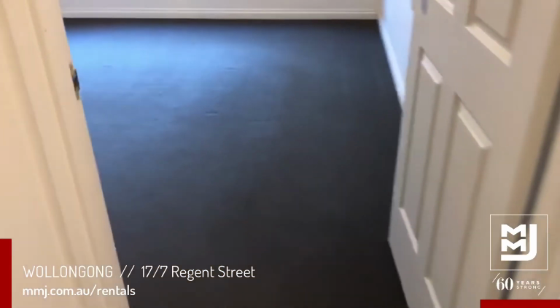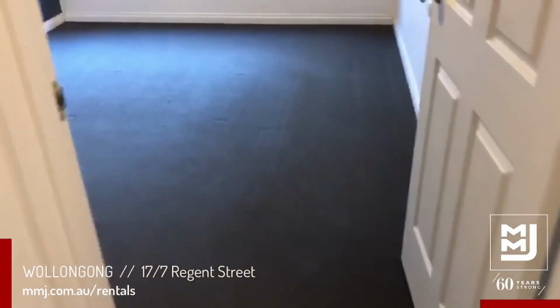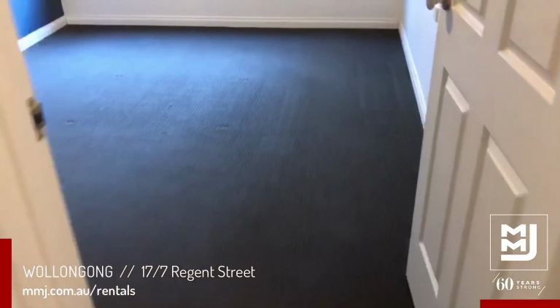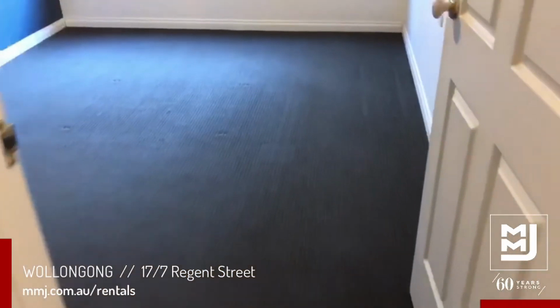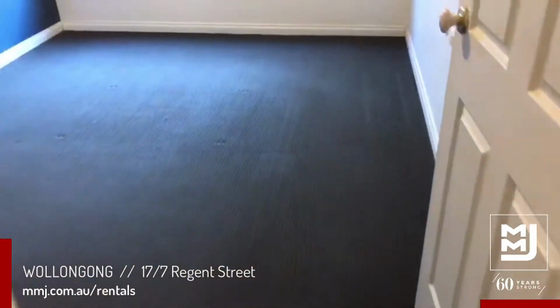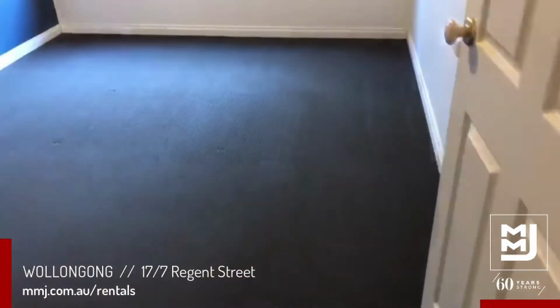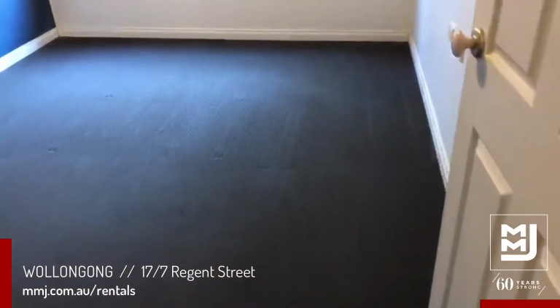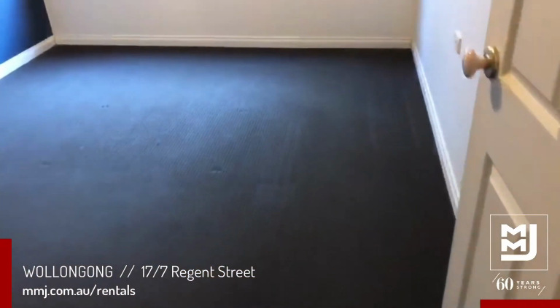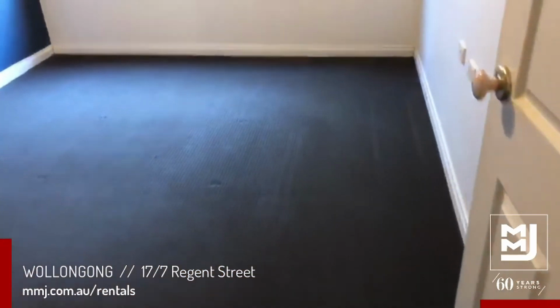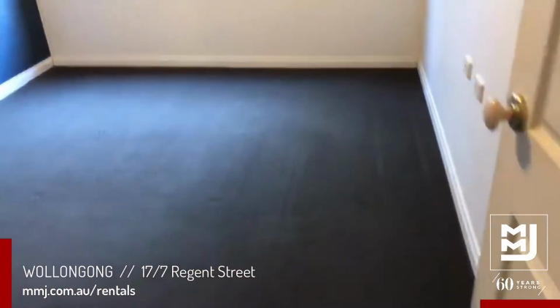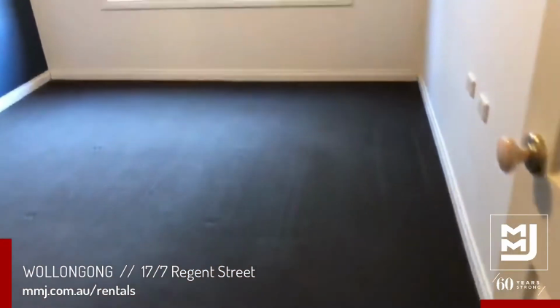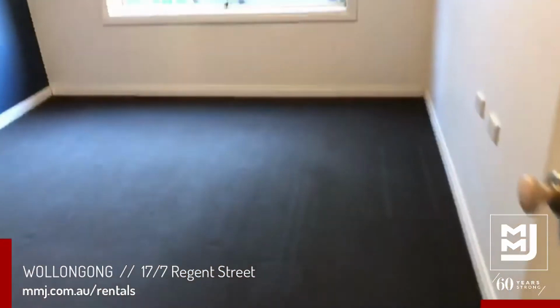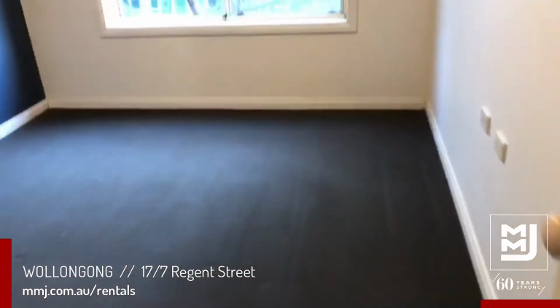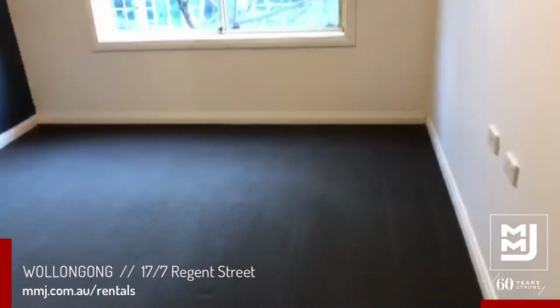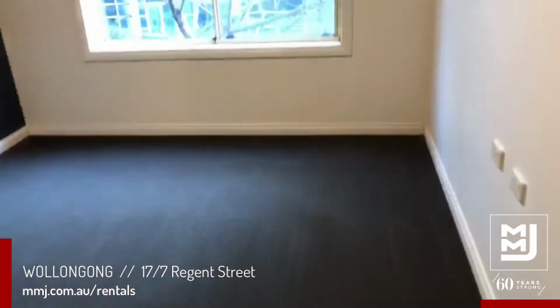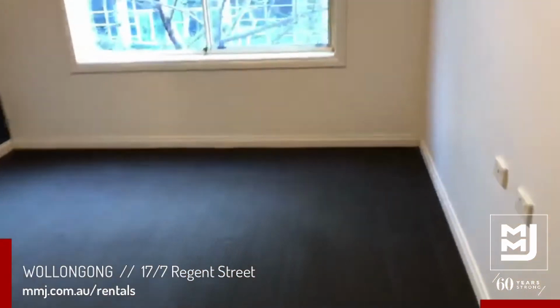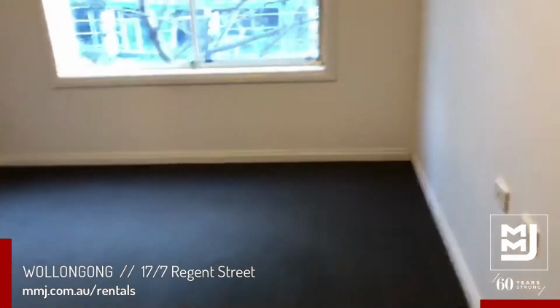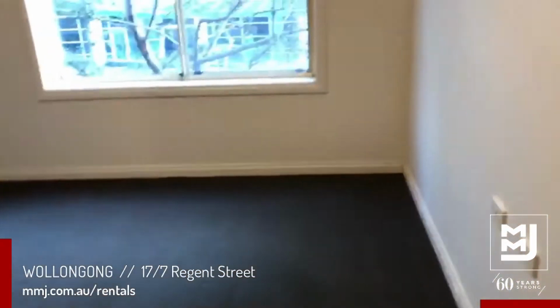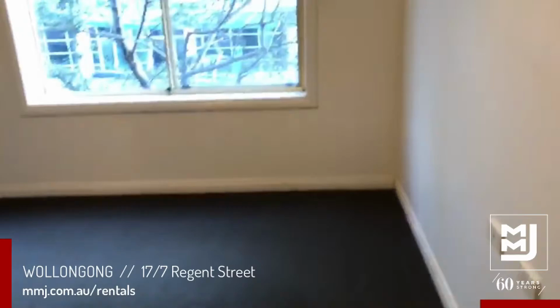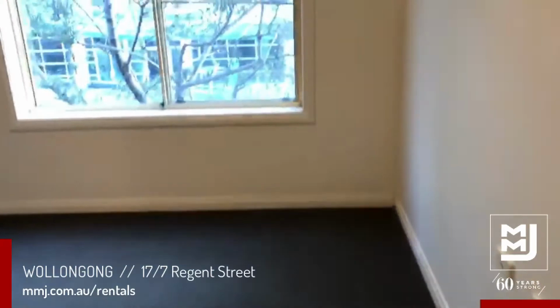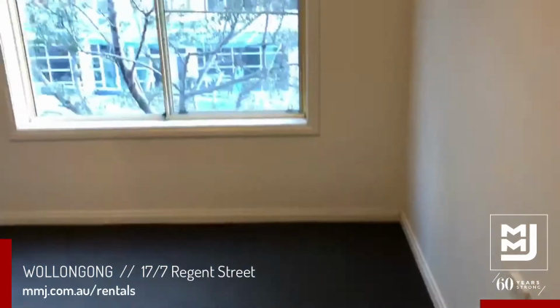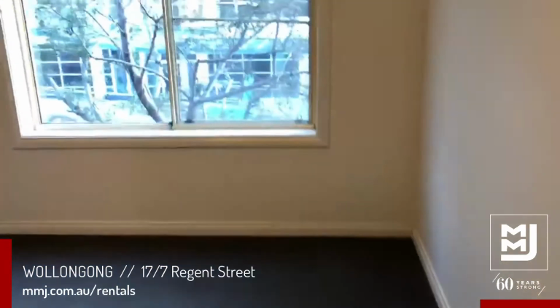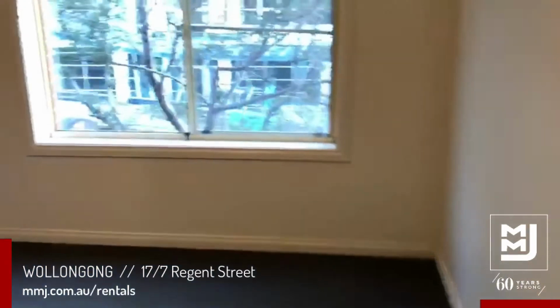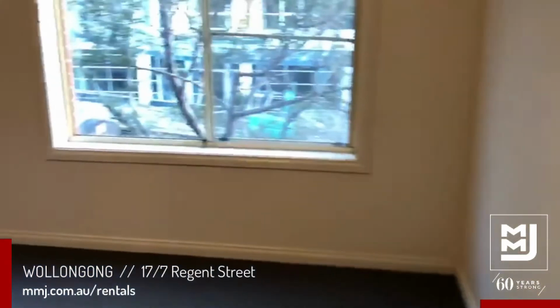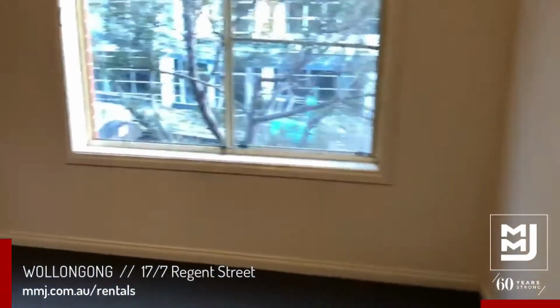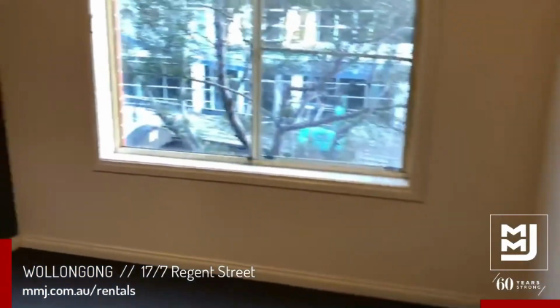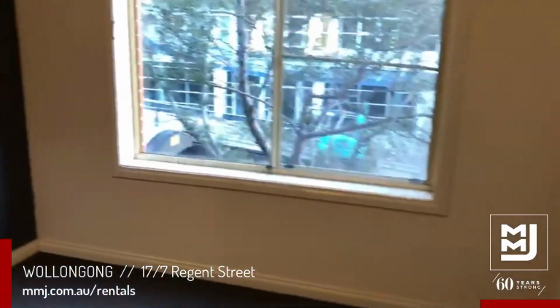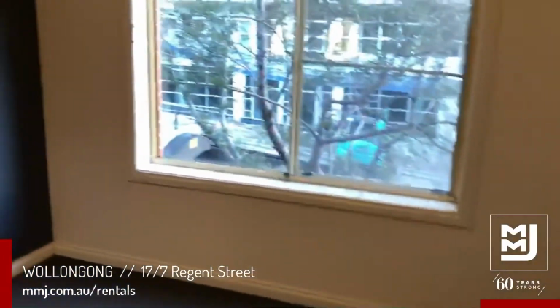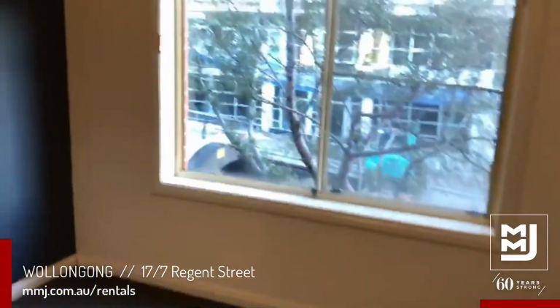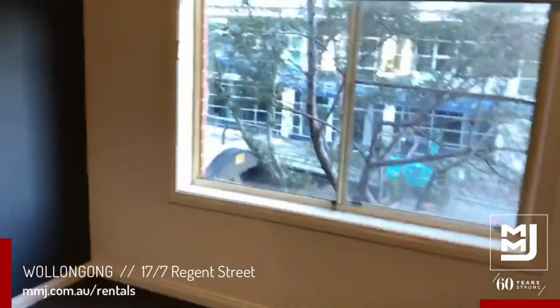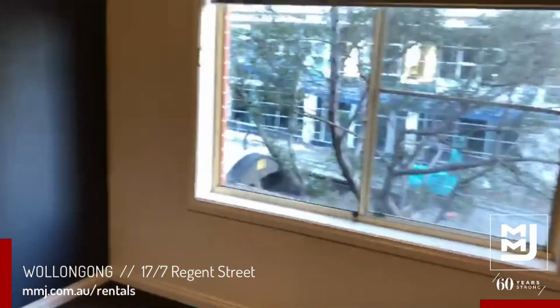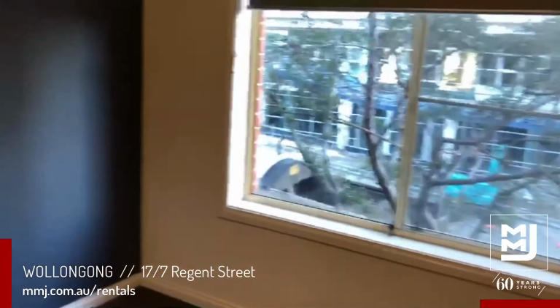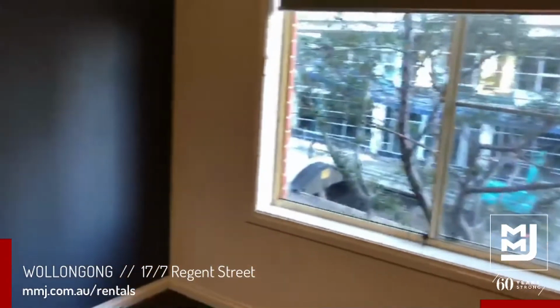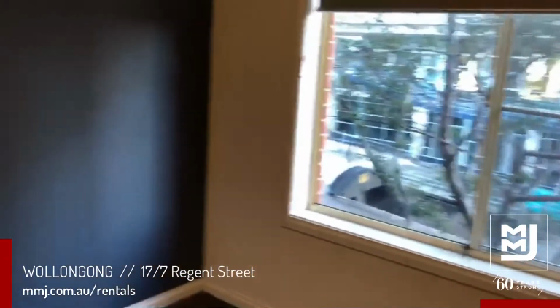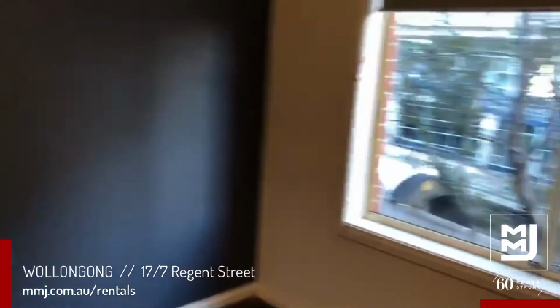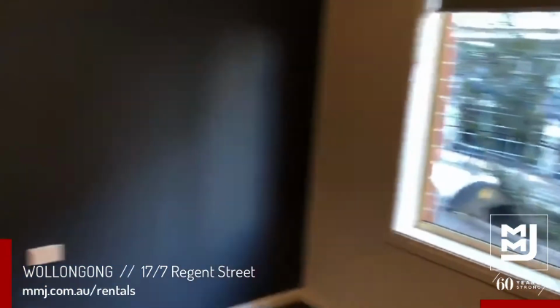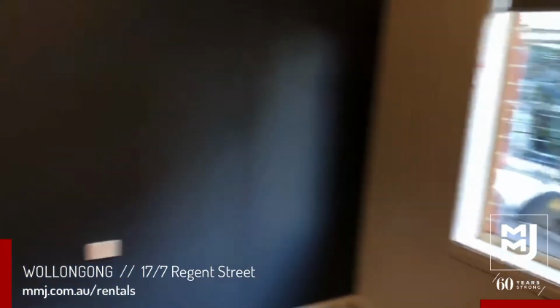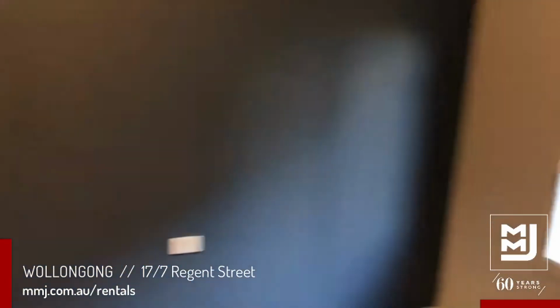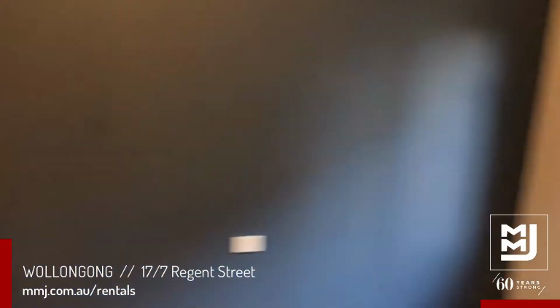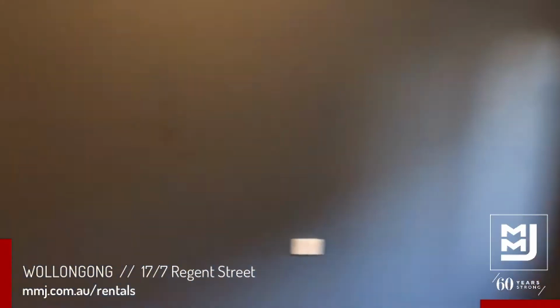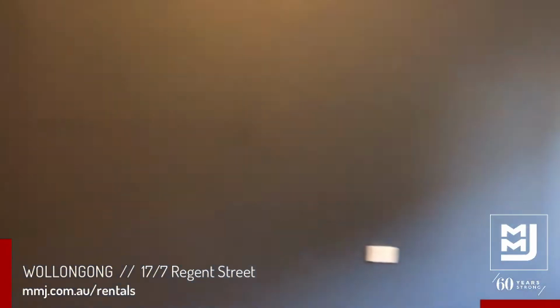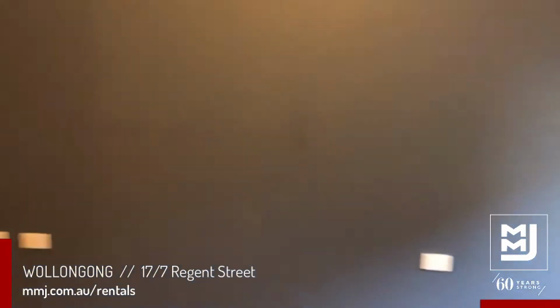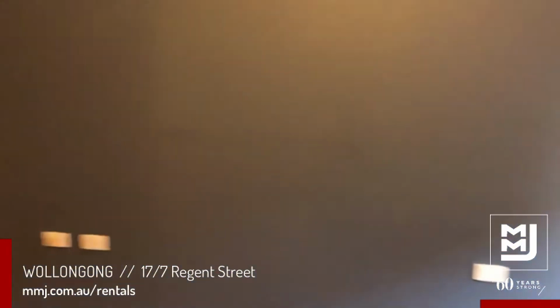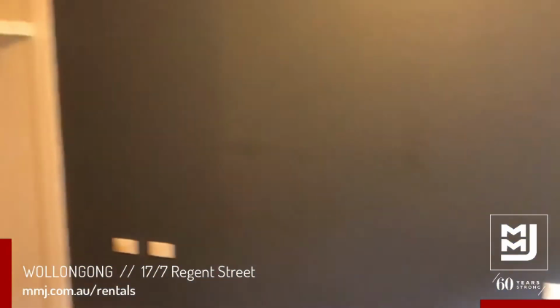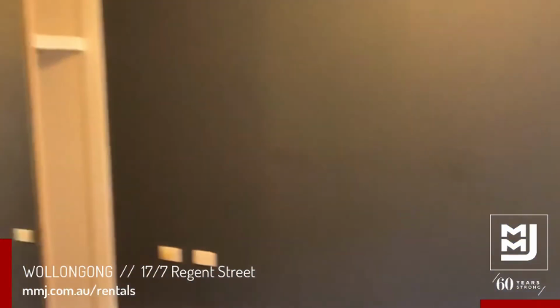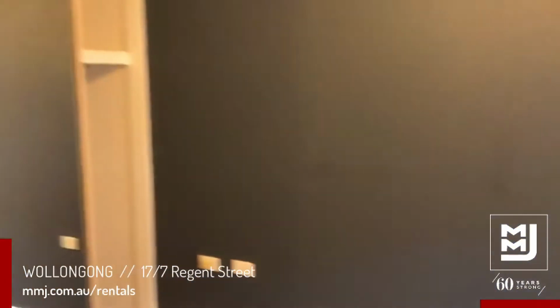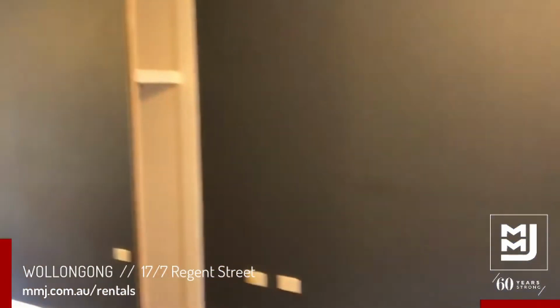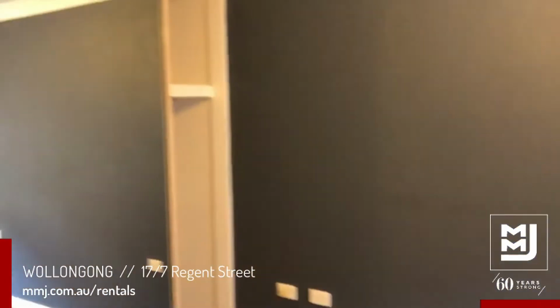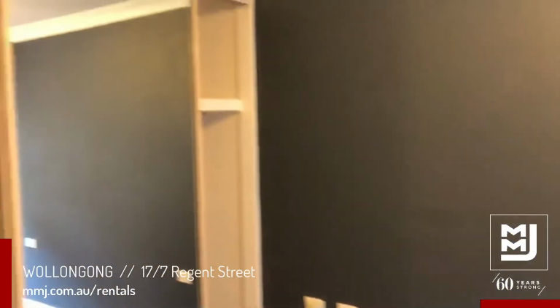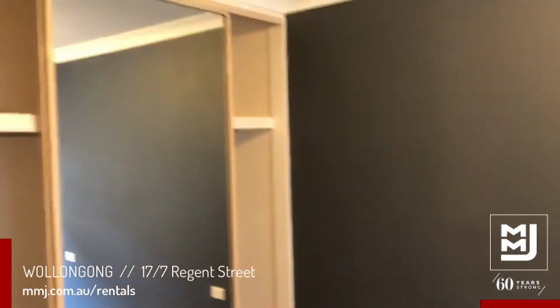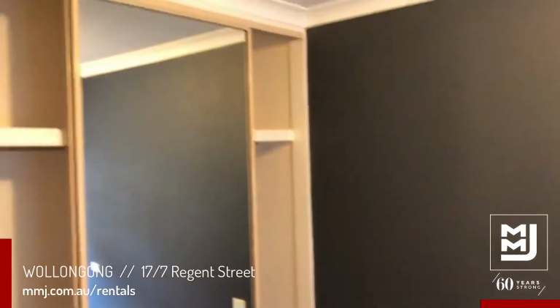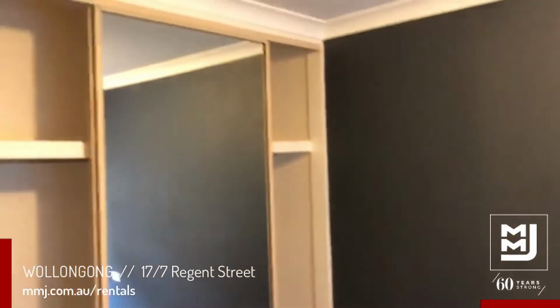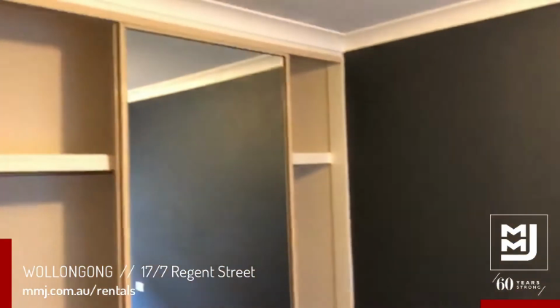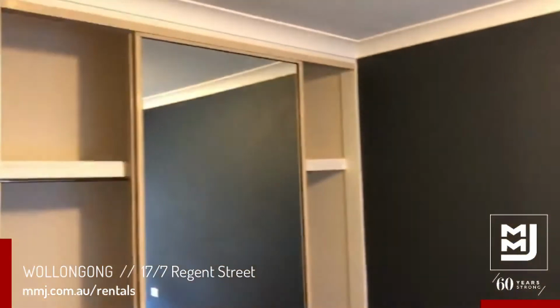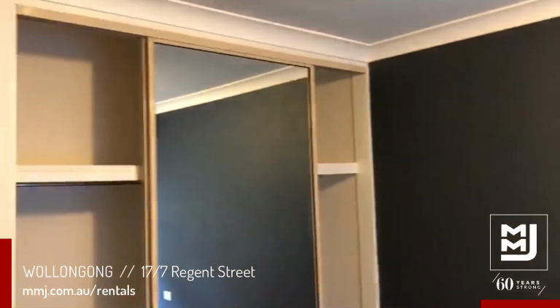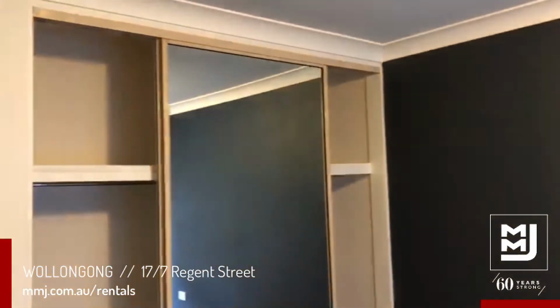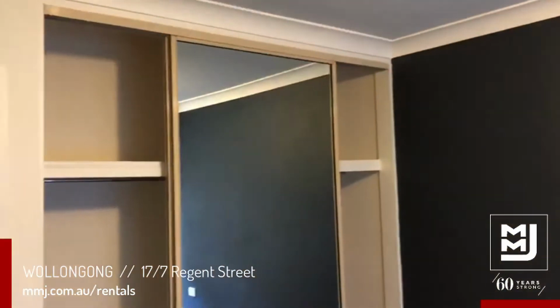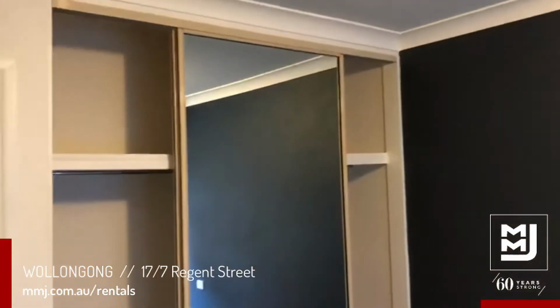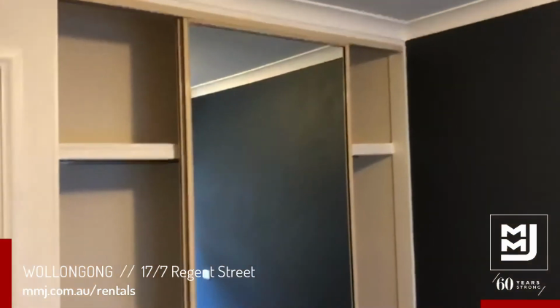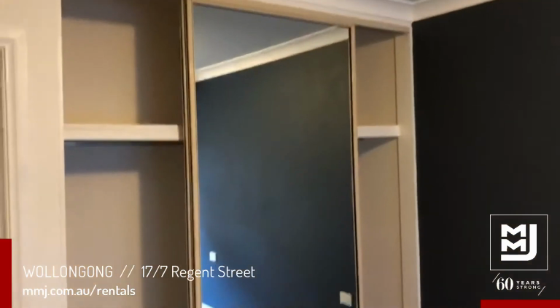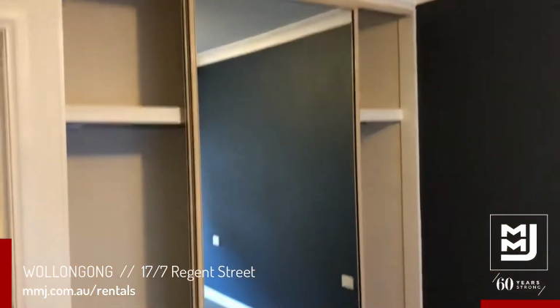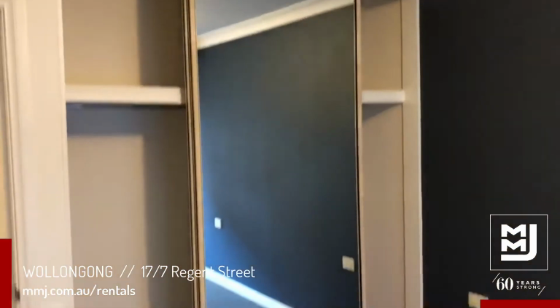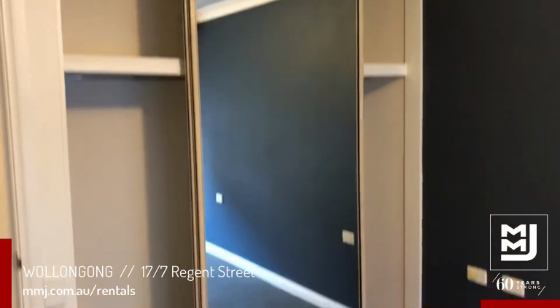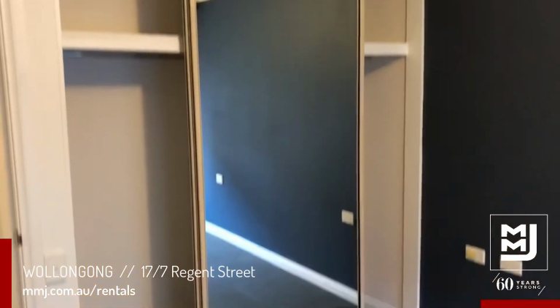Back into the master bedroom, which is a little bit bigger than the second. You've also got a built-in wardrobe here as well.